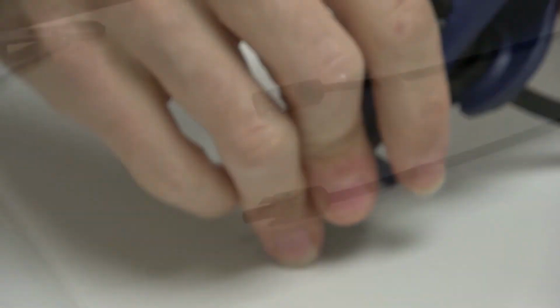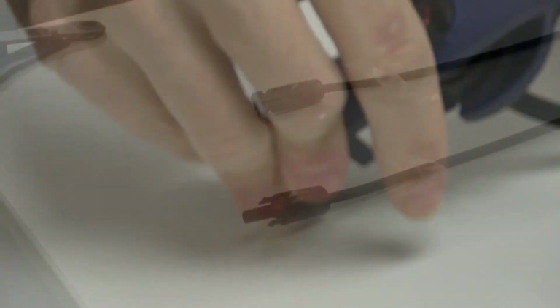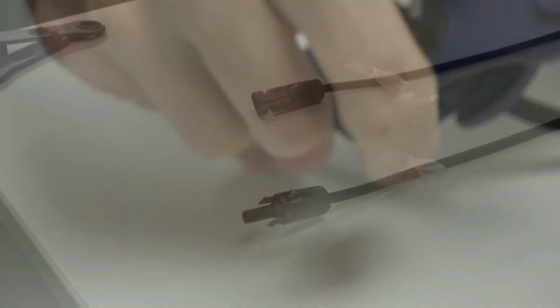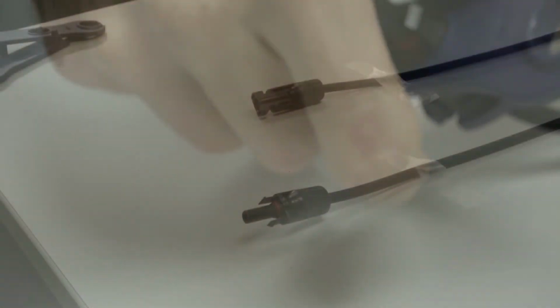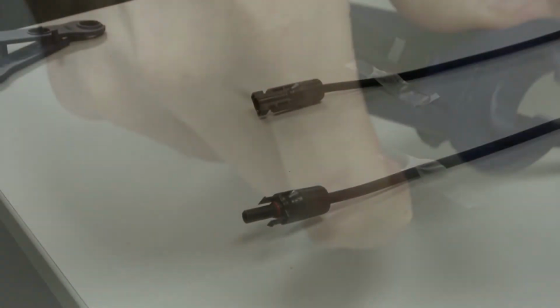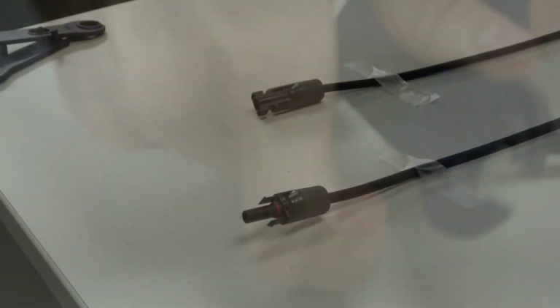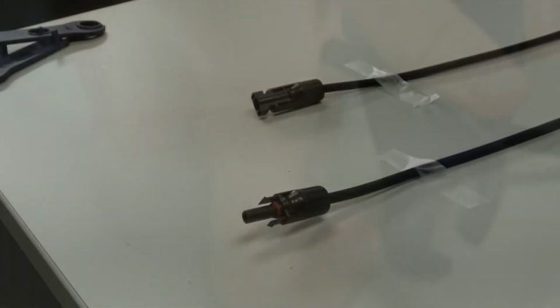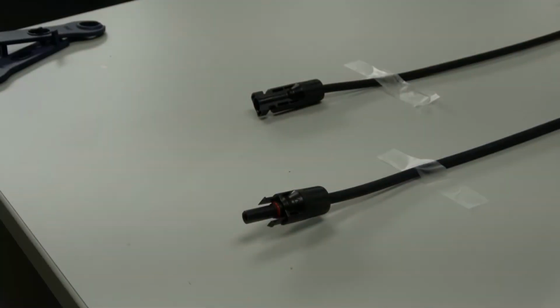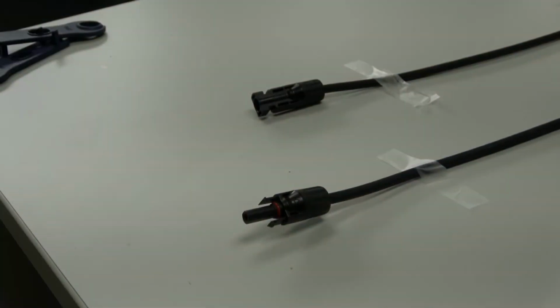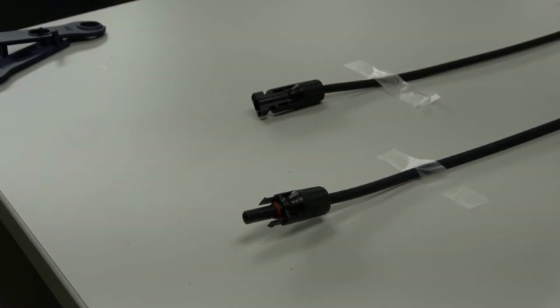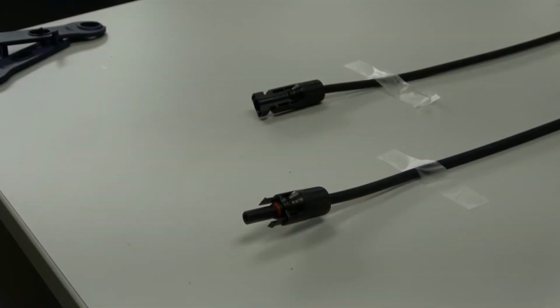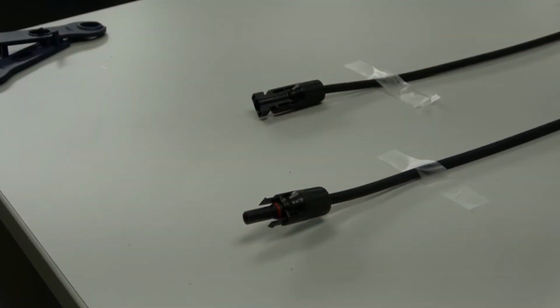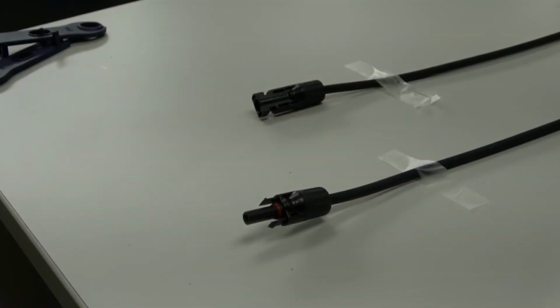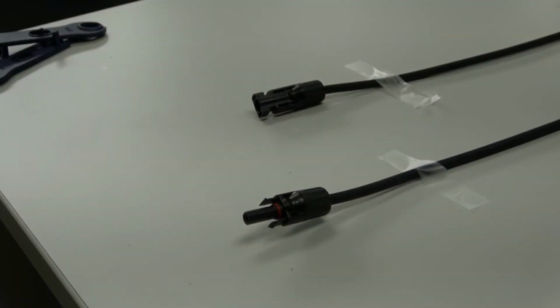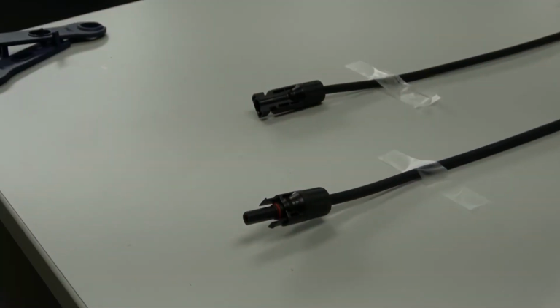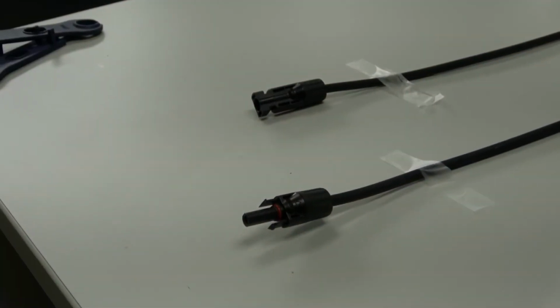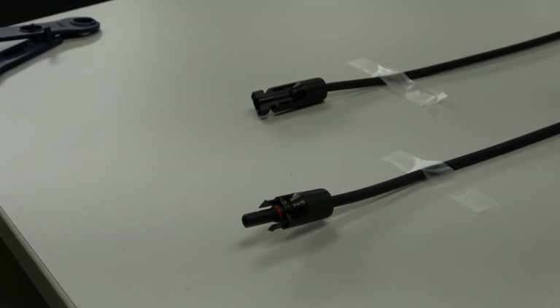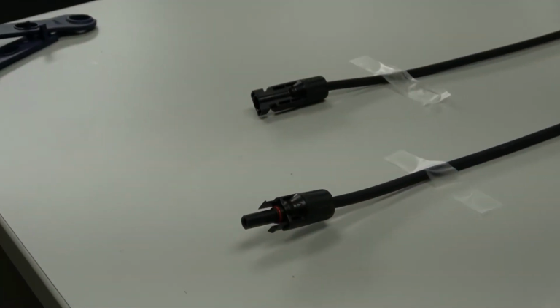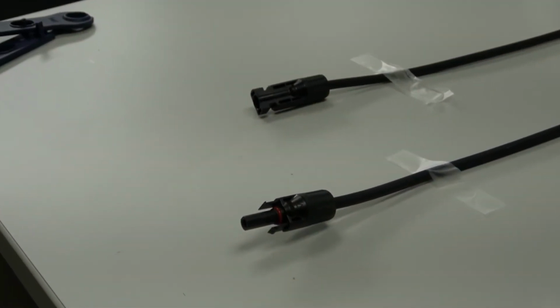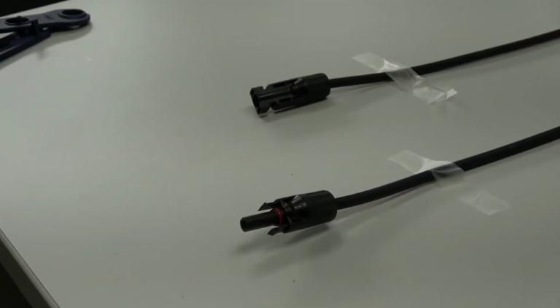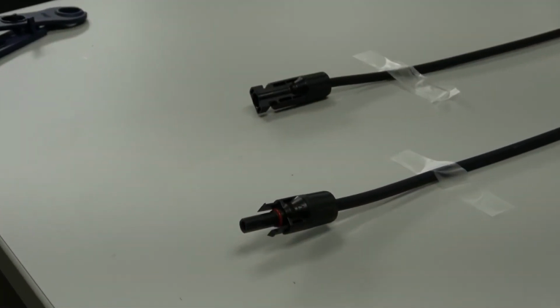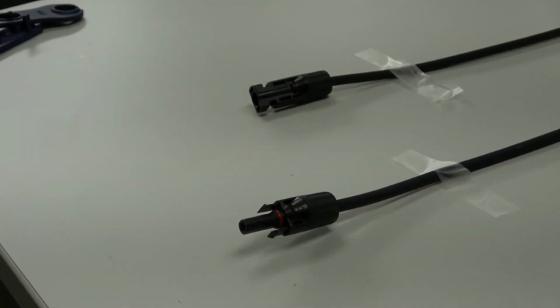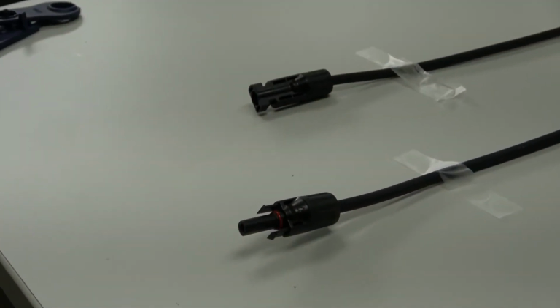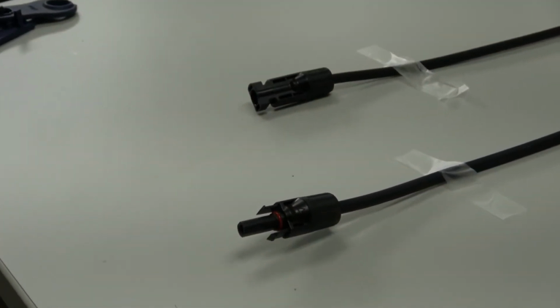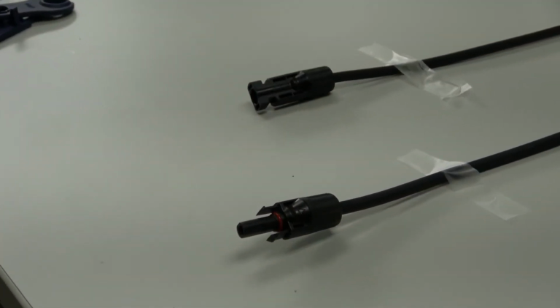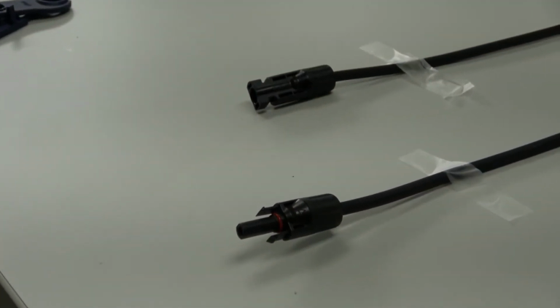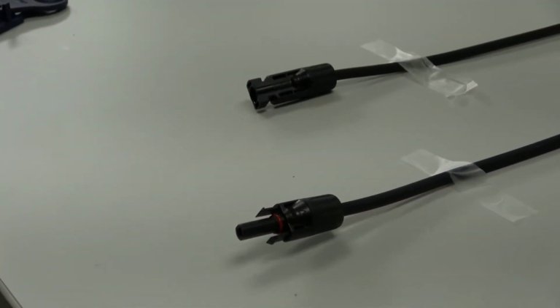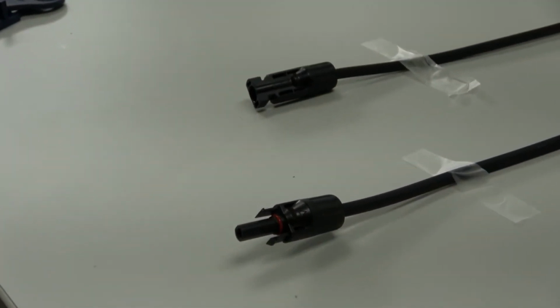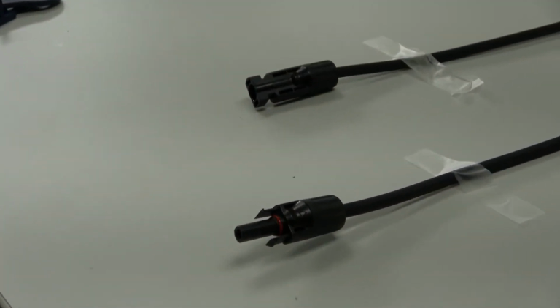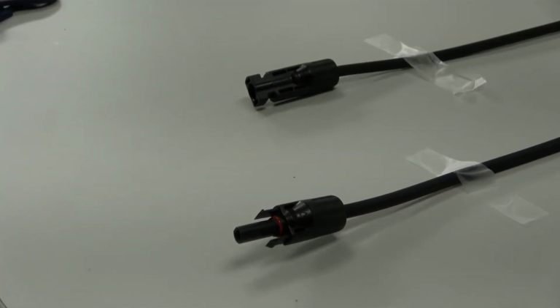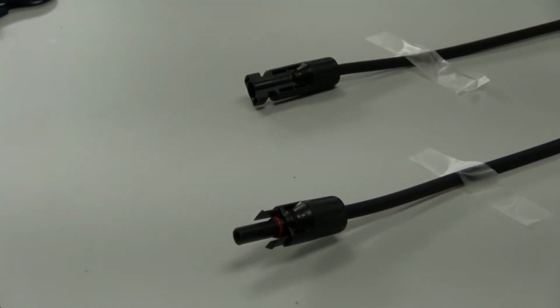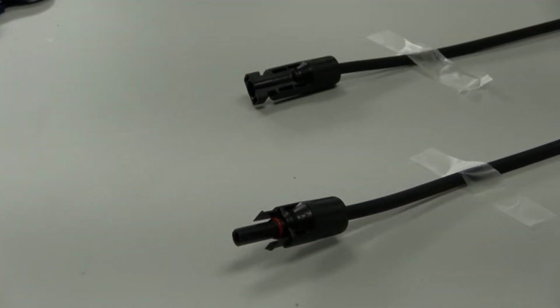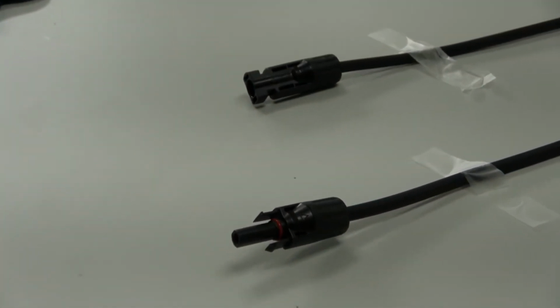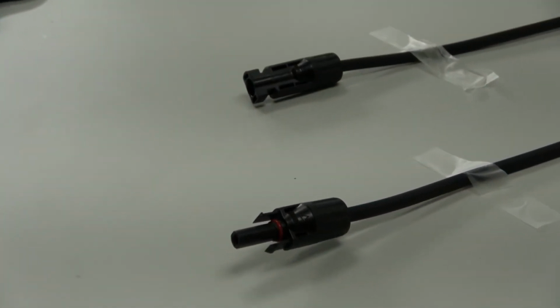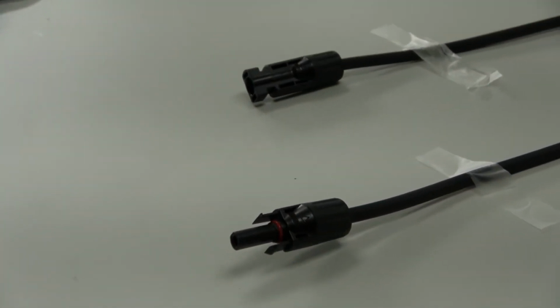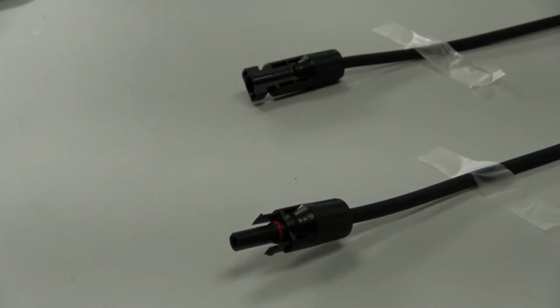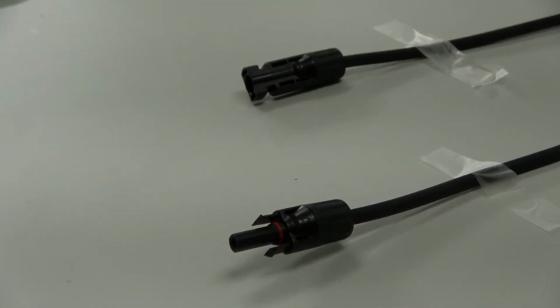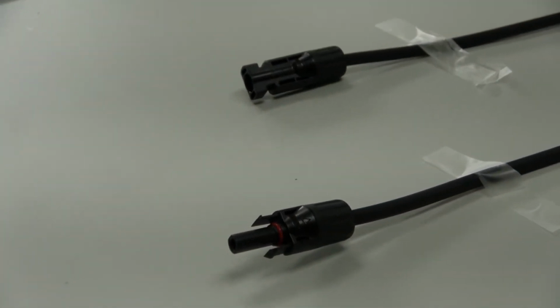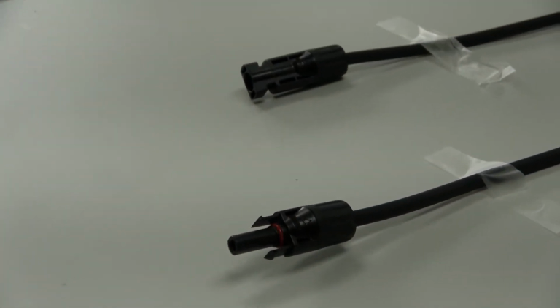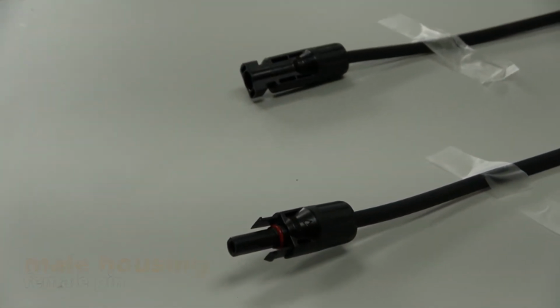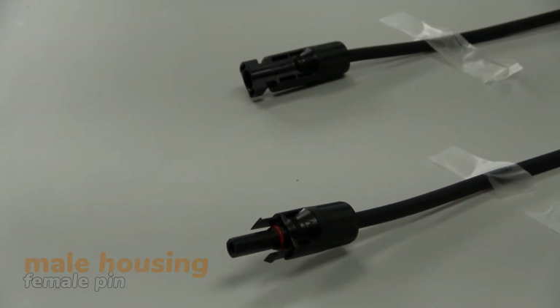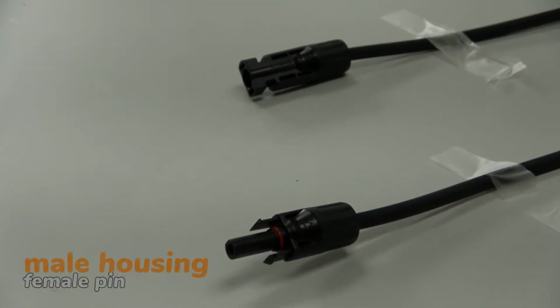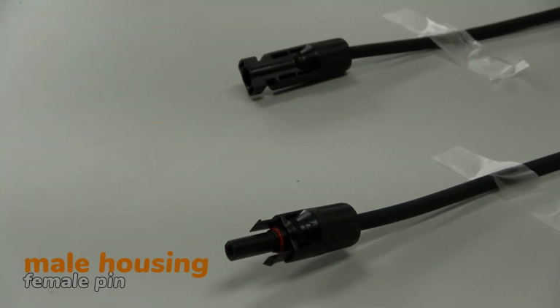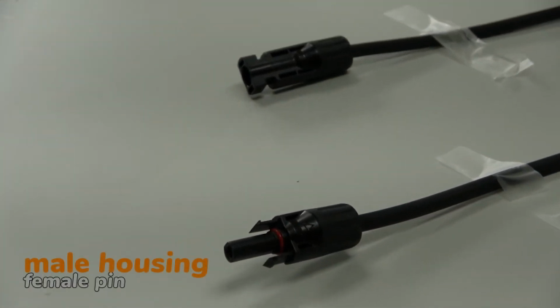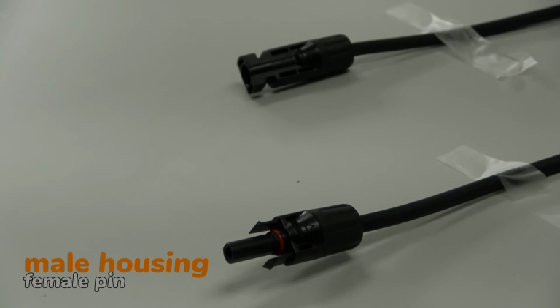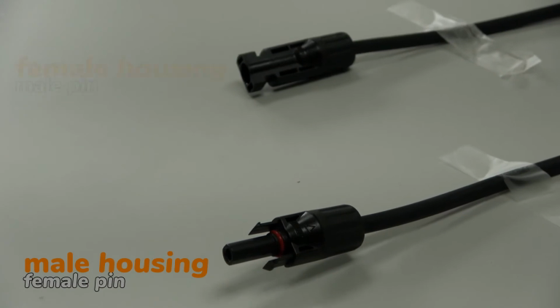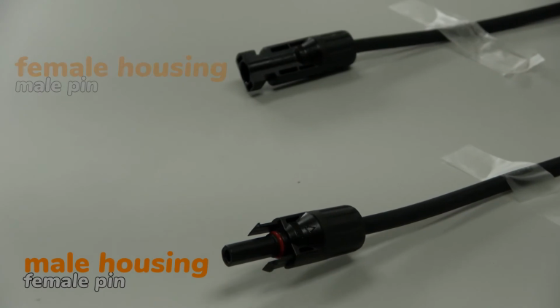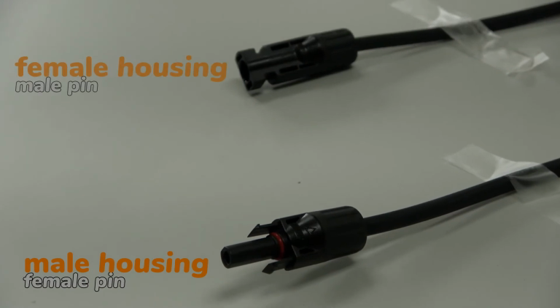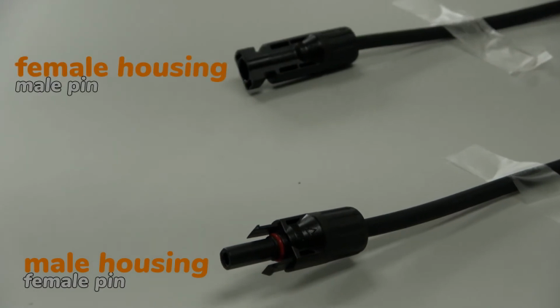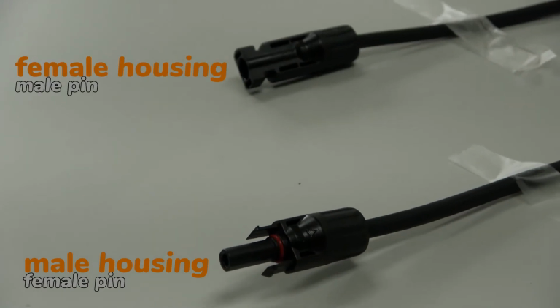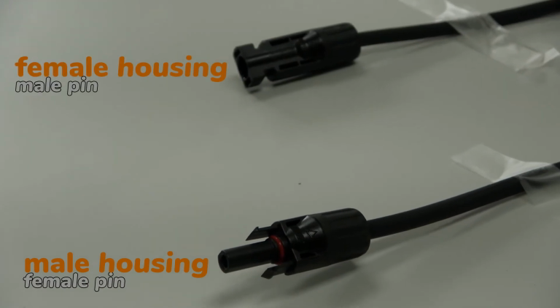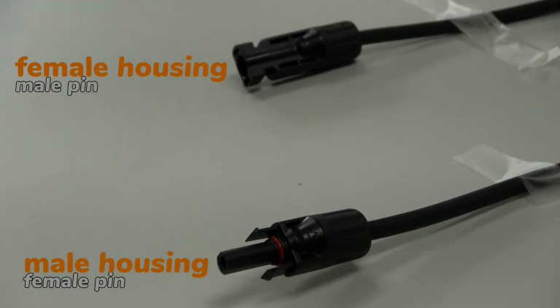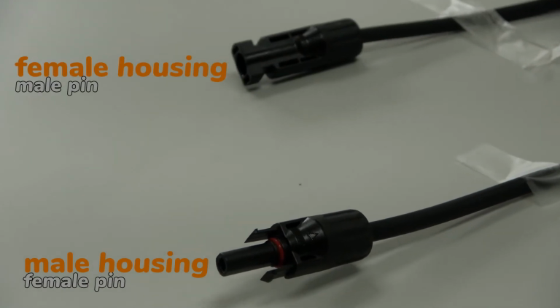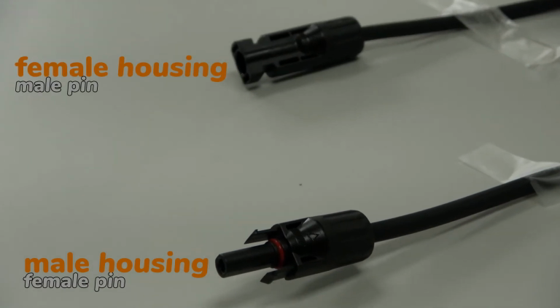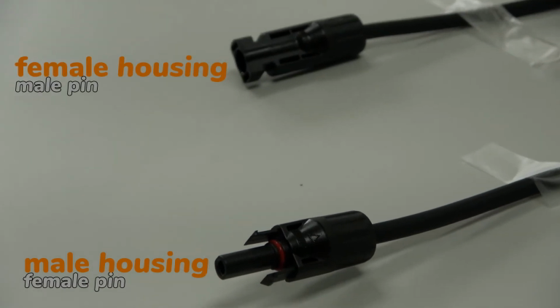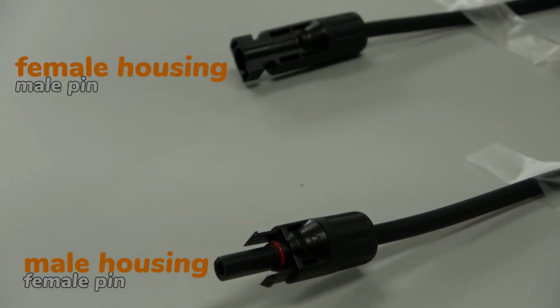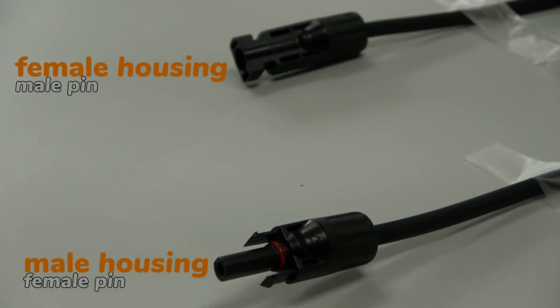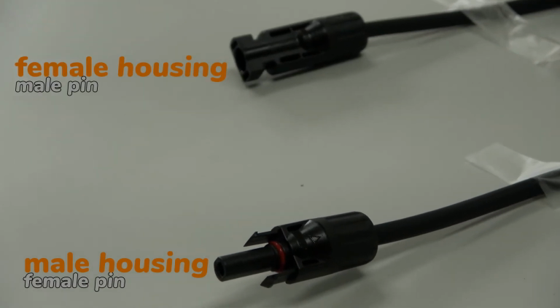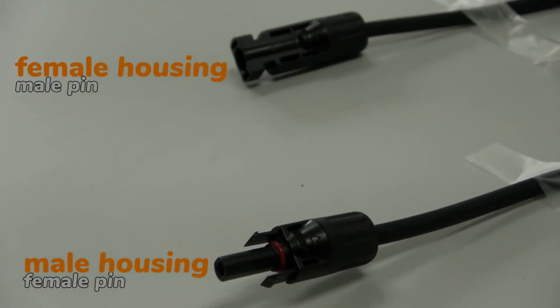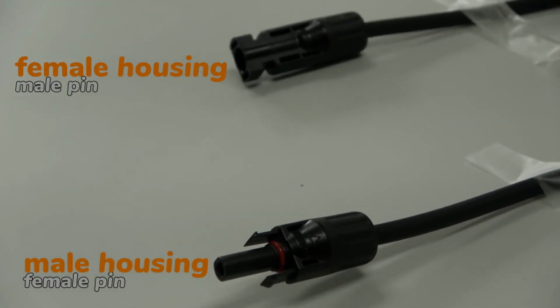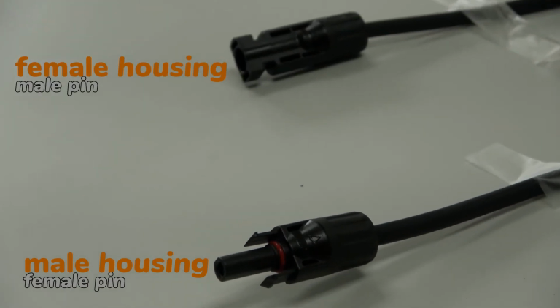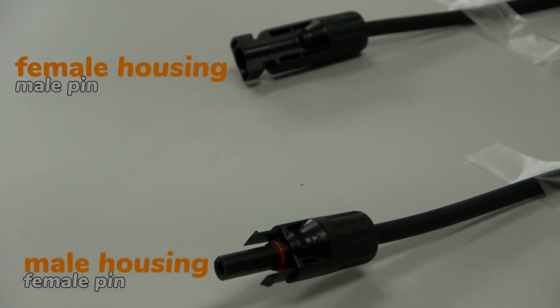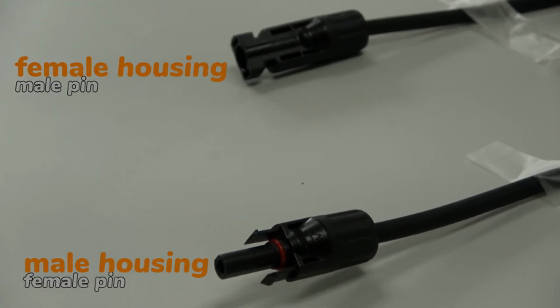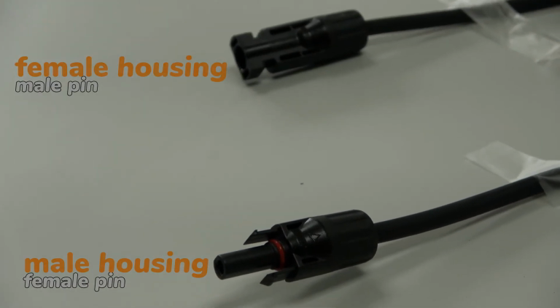Now we have two properly connected MC4 connectors — a male and a female — both having watertight seals.